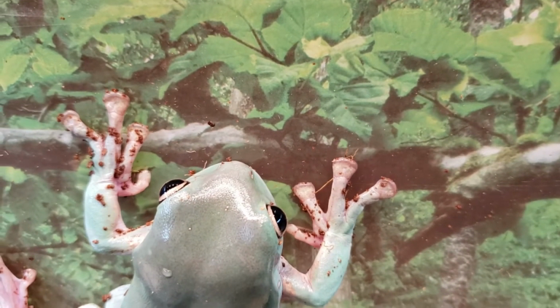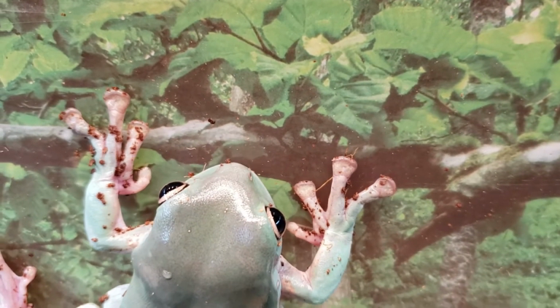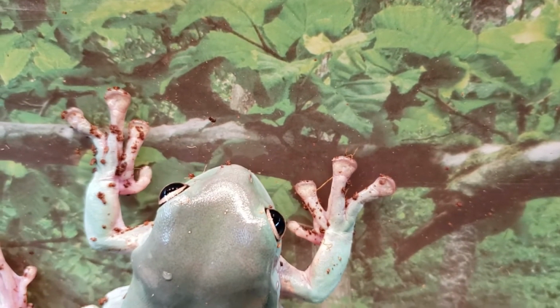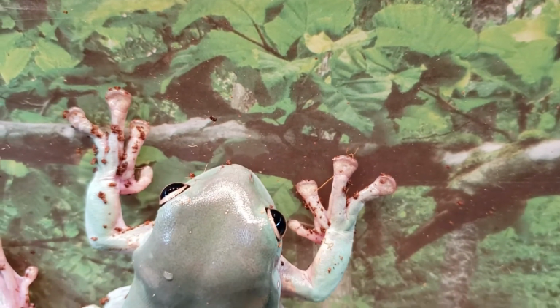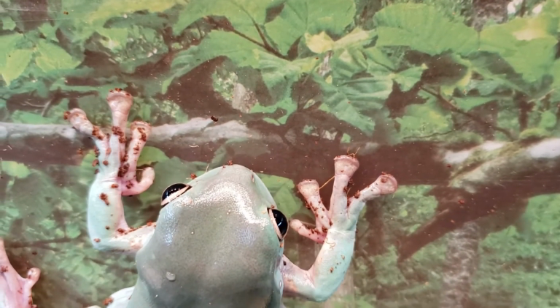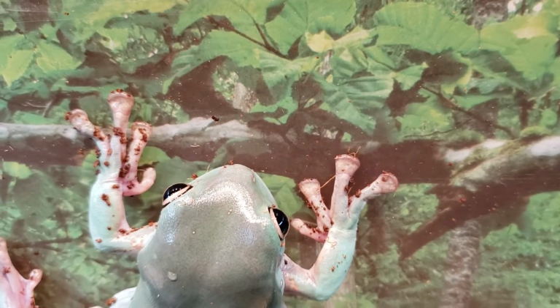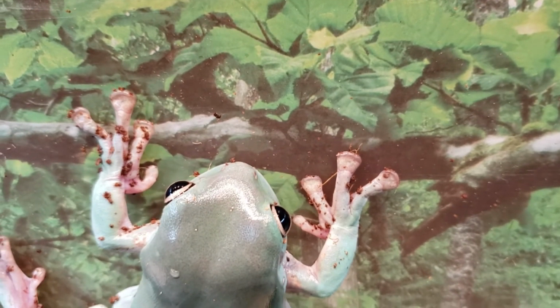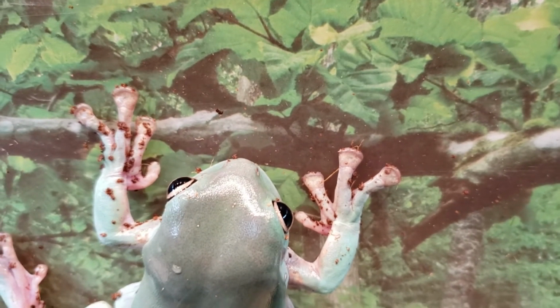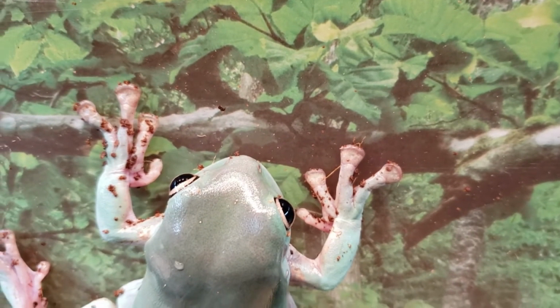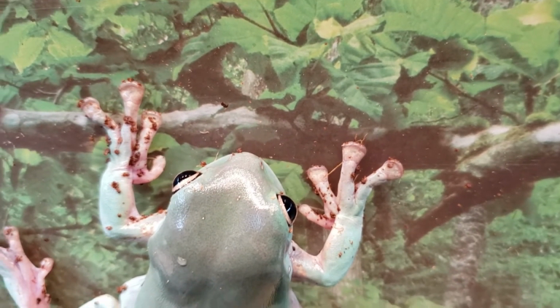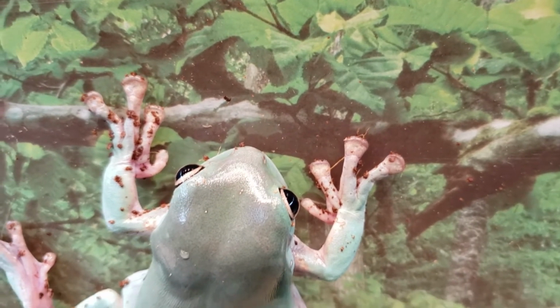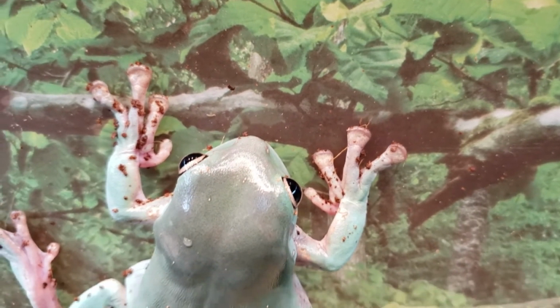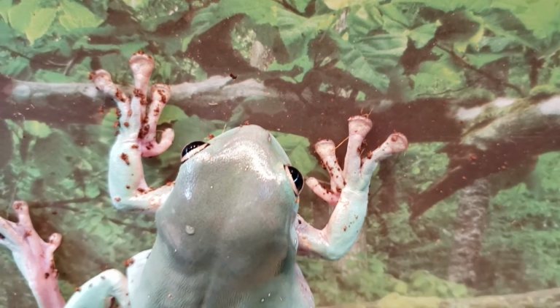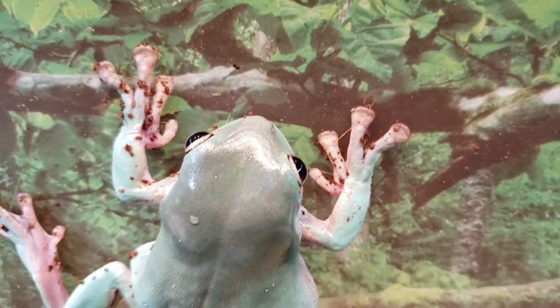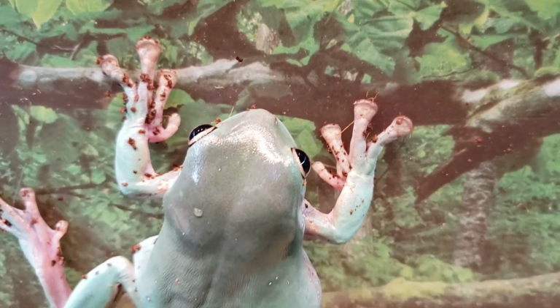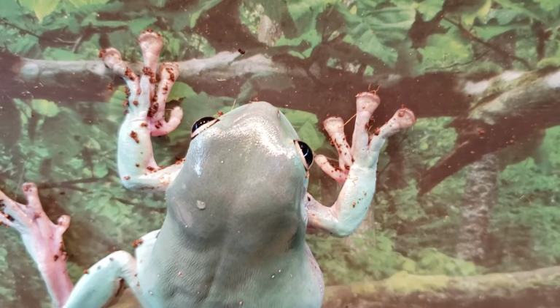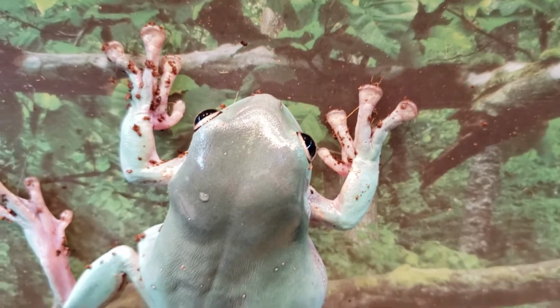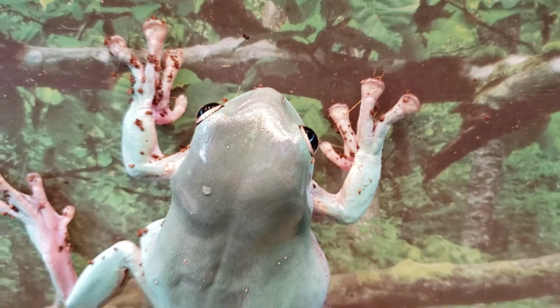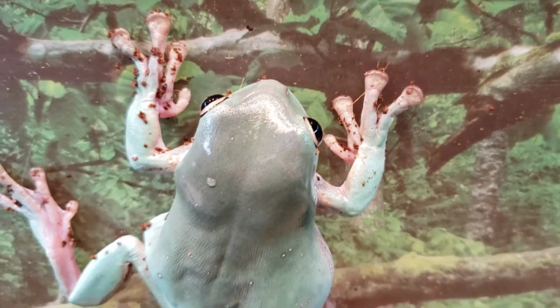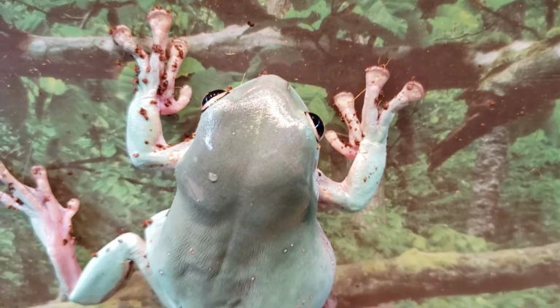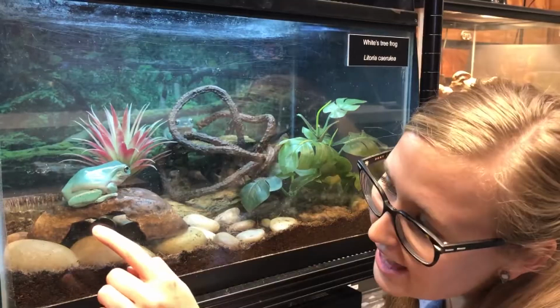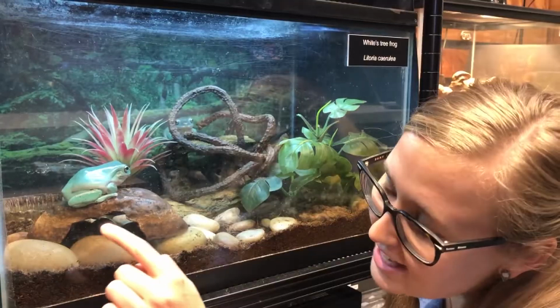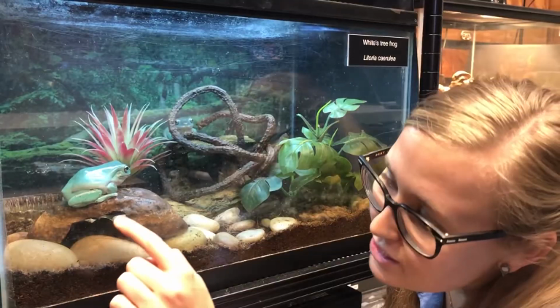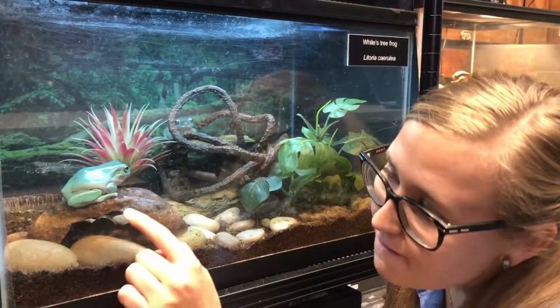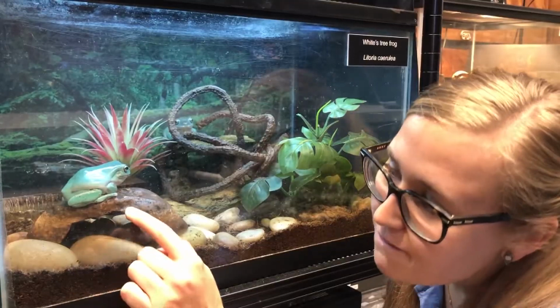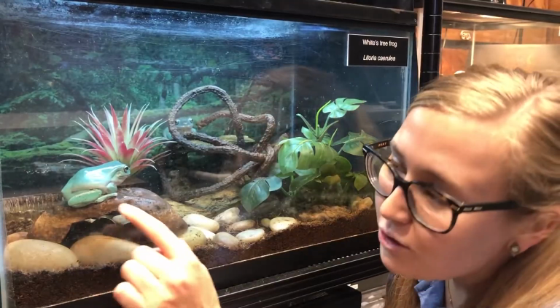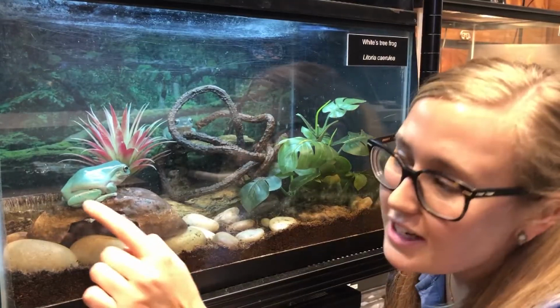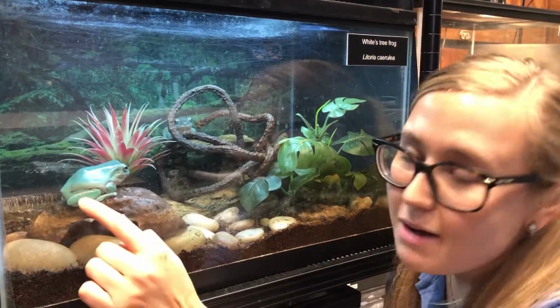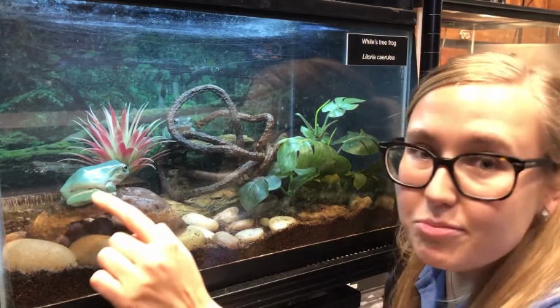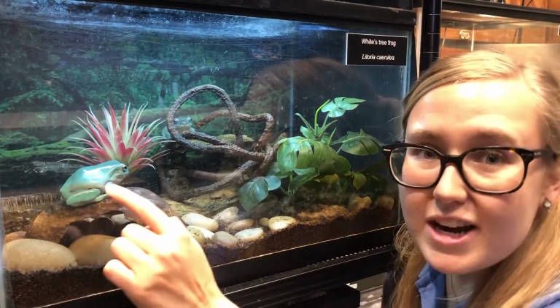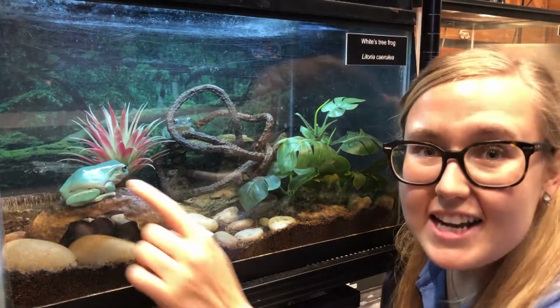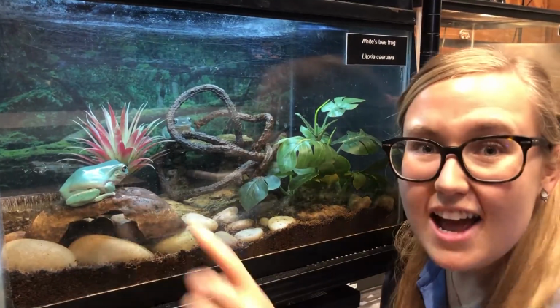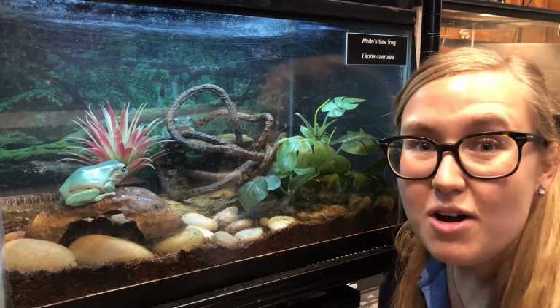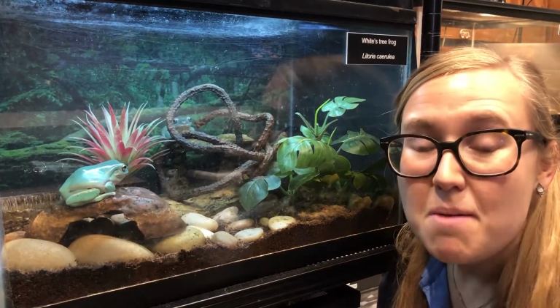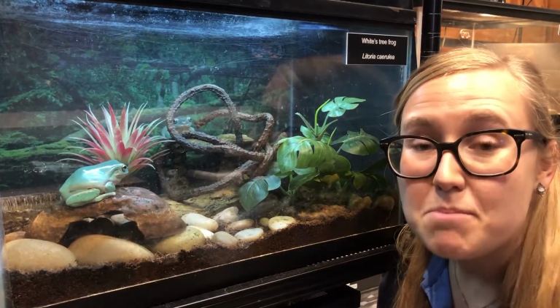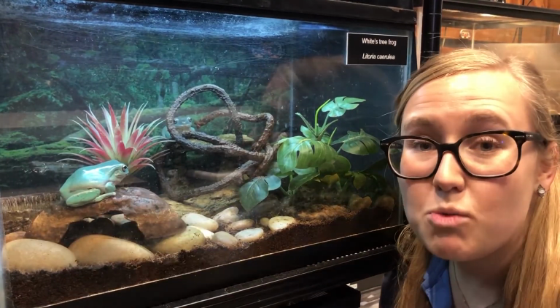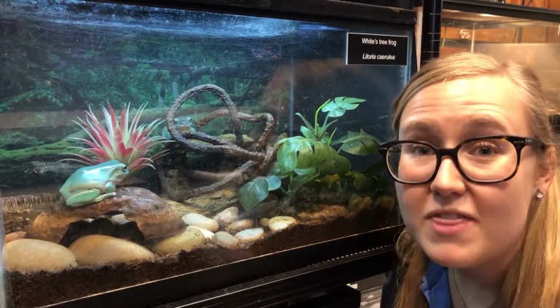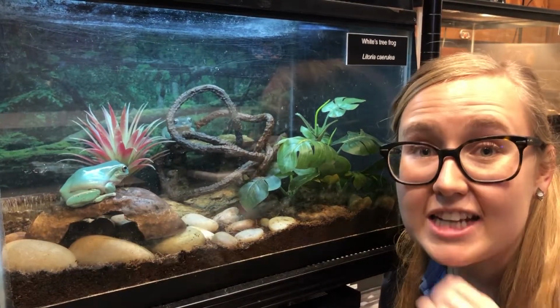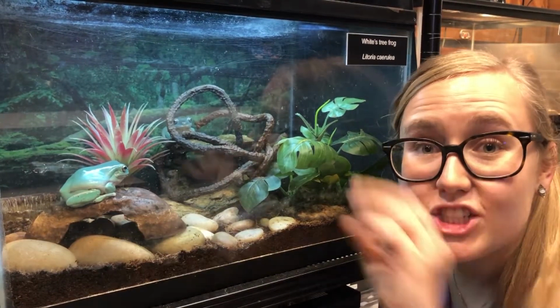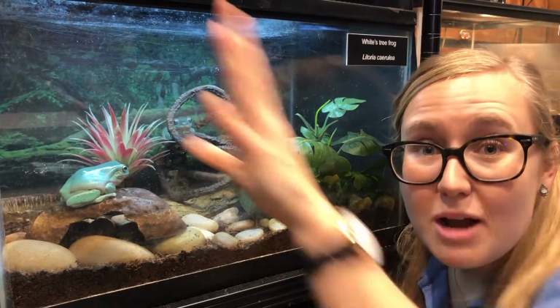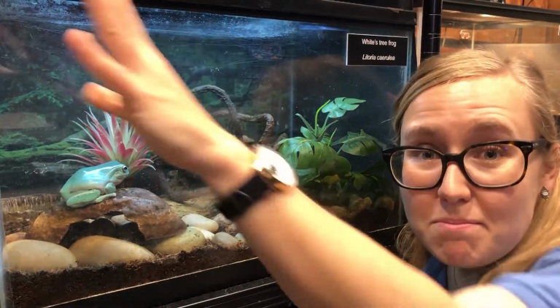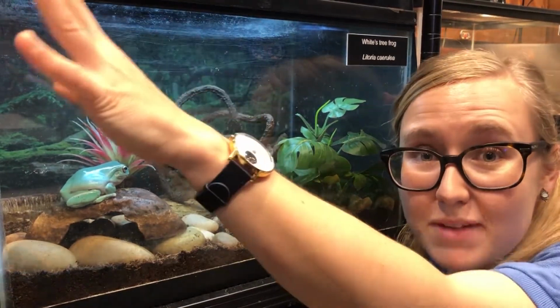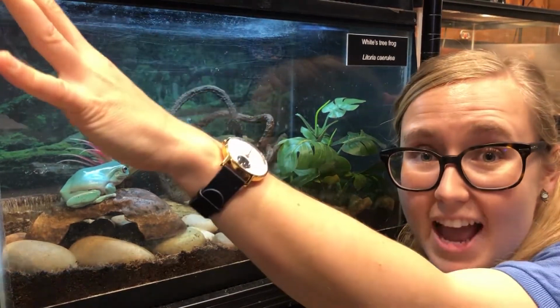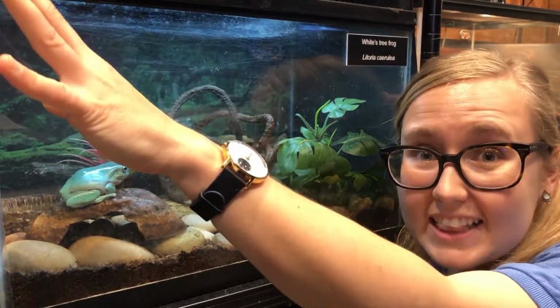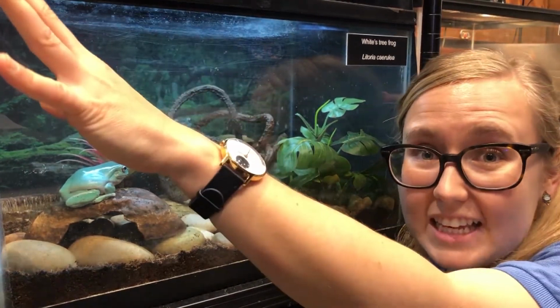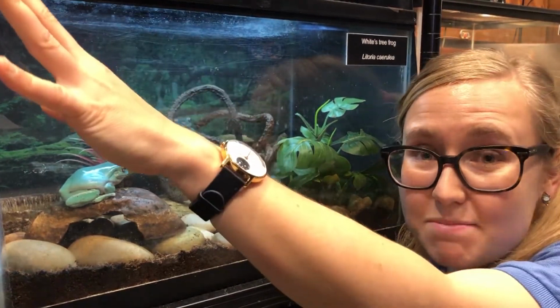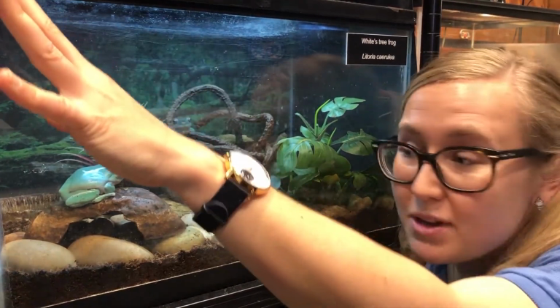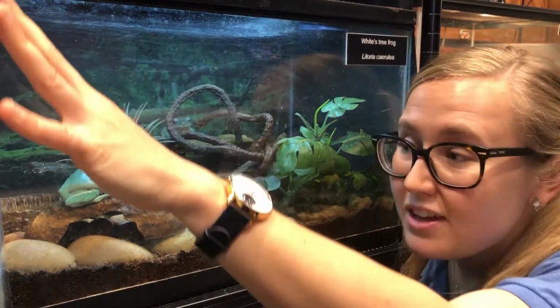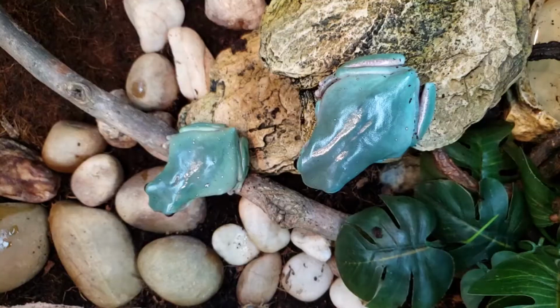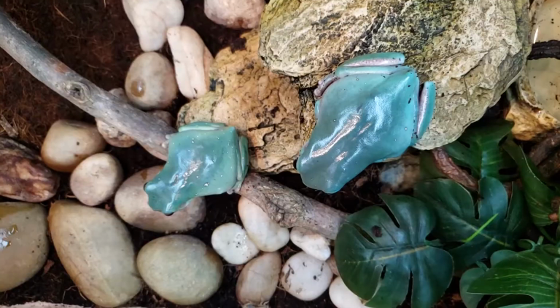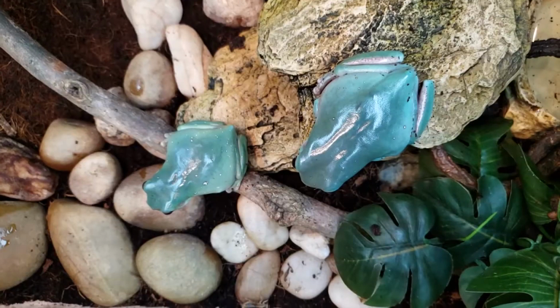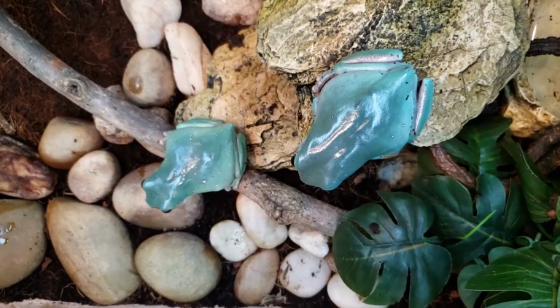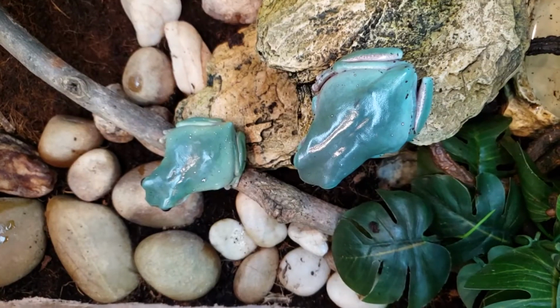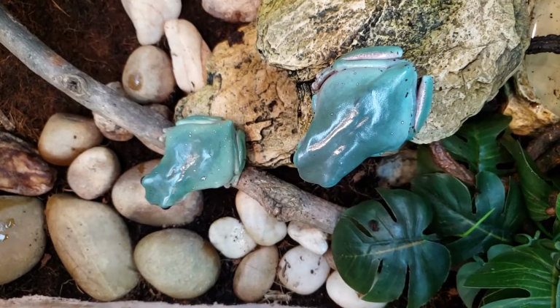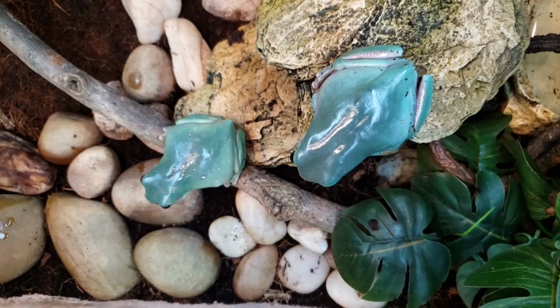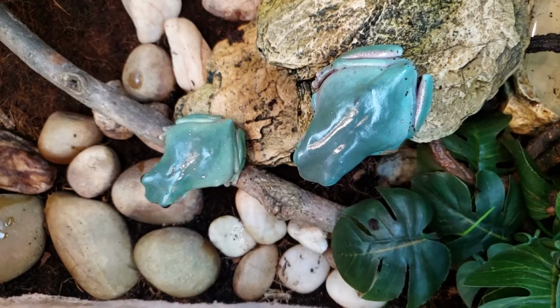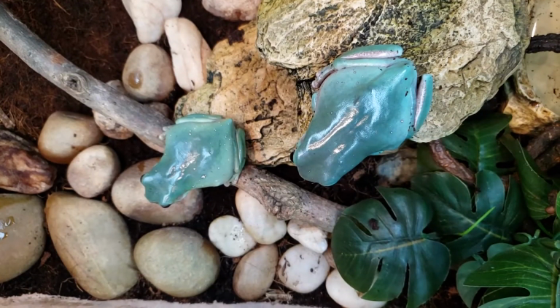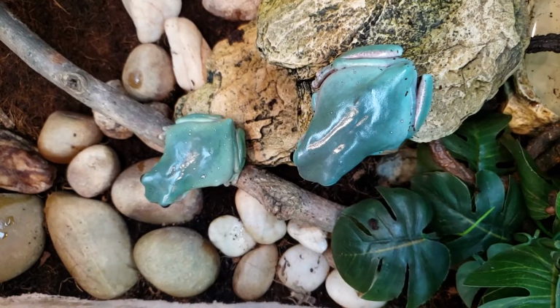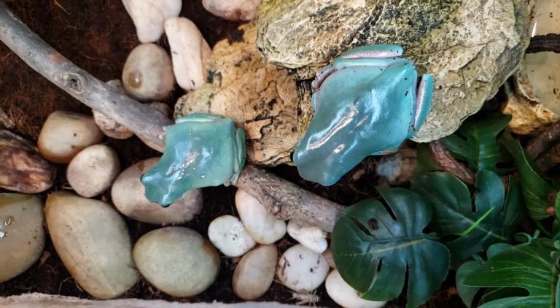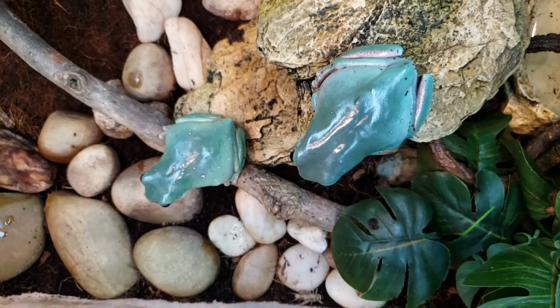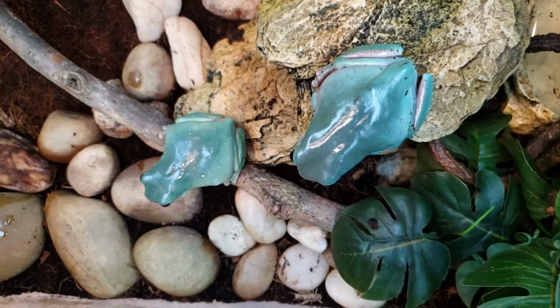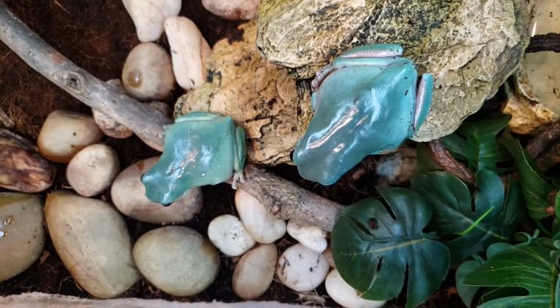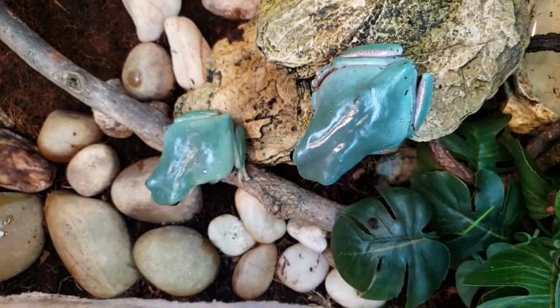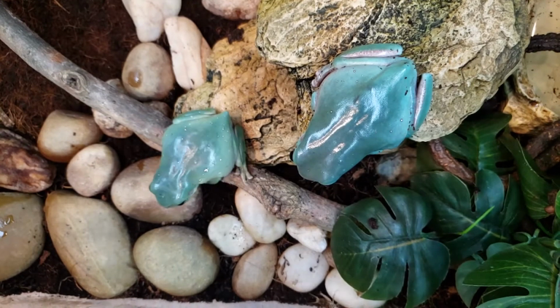They also have really long legs. Their legs are folded up right now, but when they jump and leap, their legs will get a lot longer.